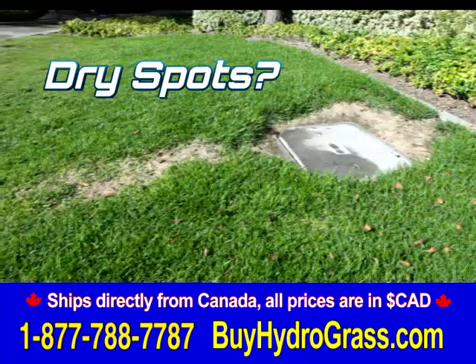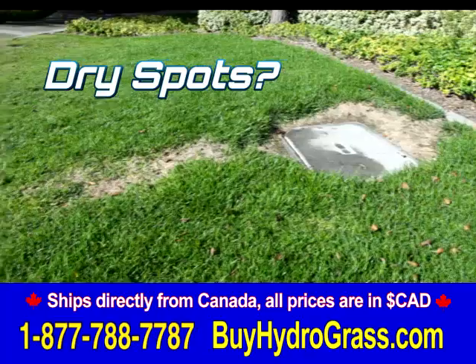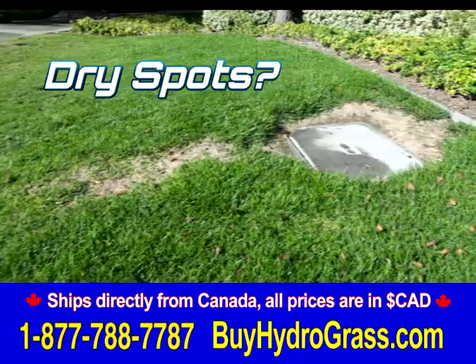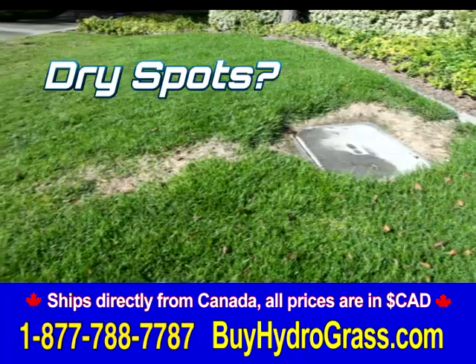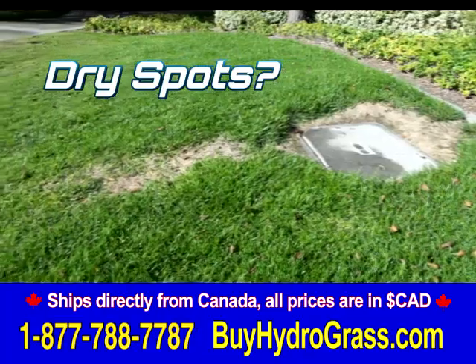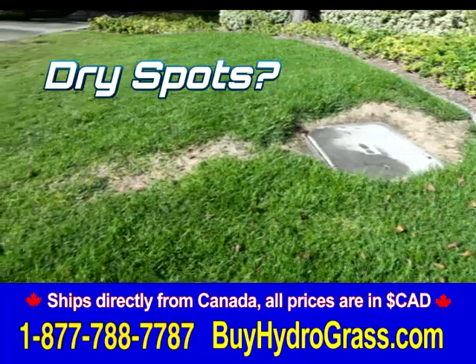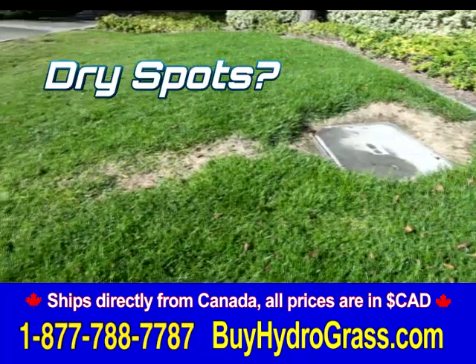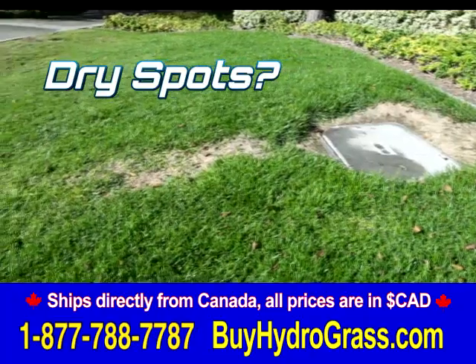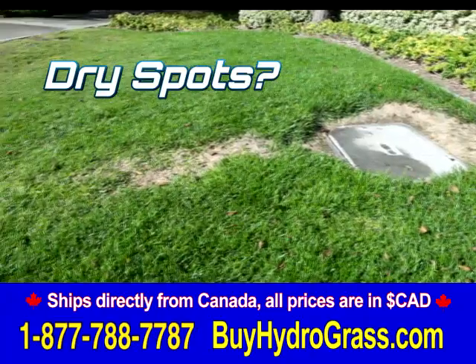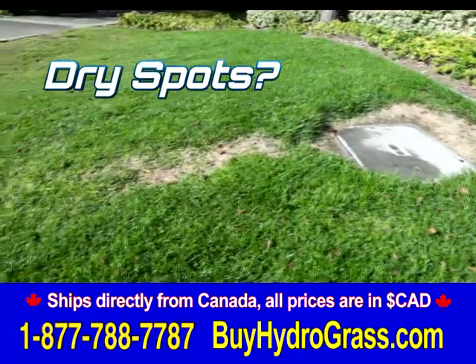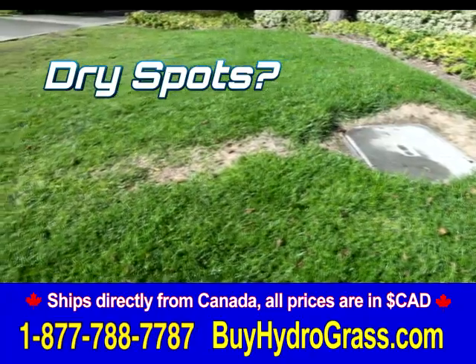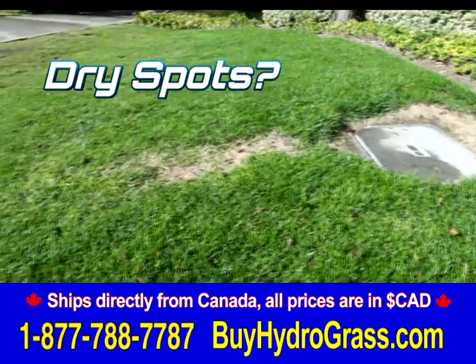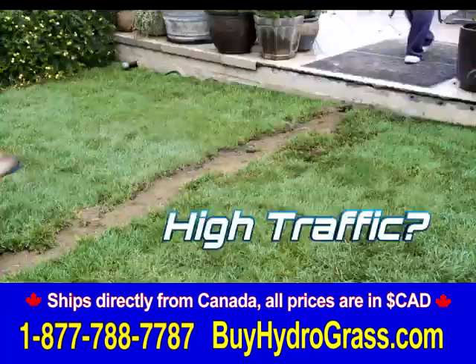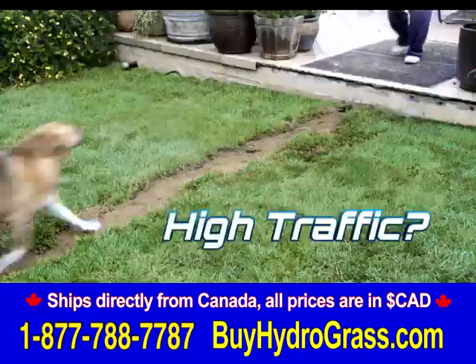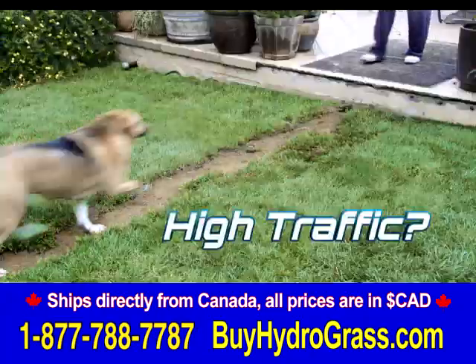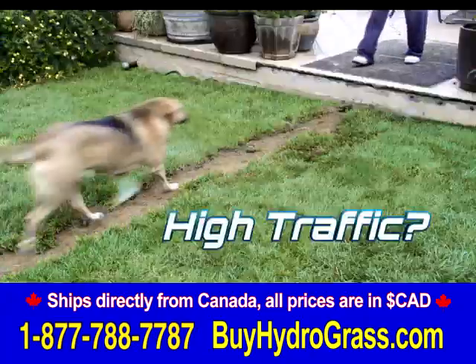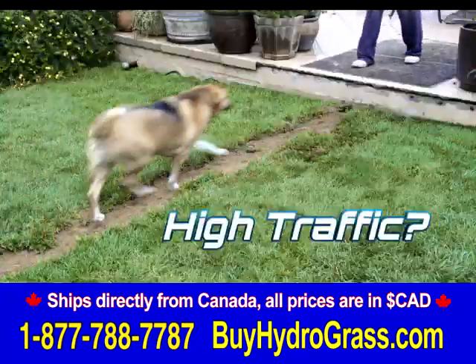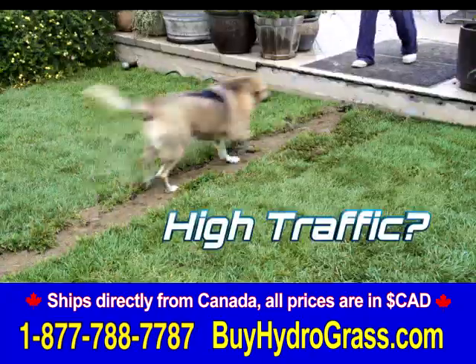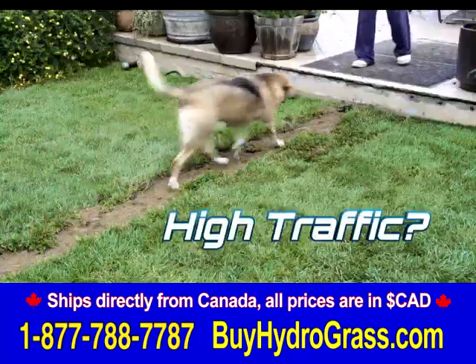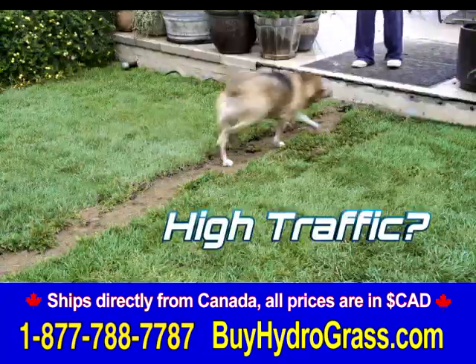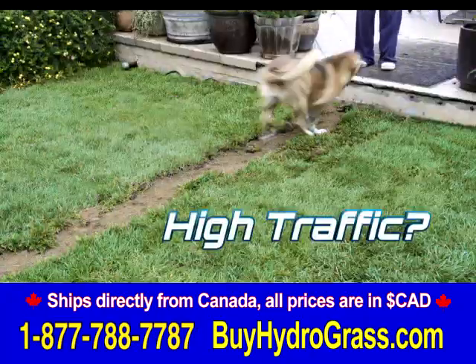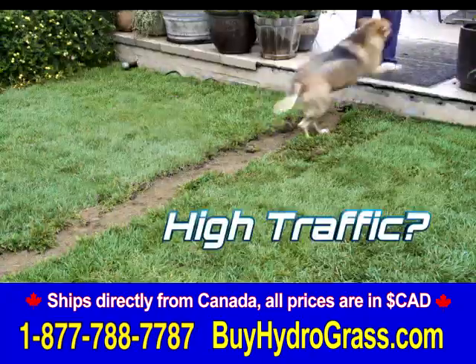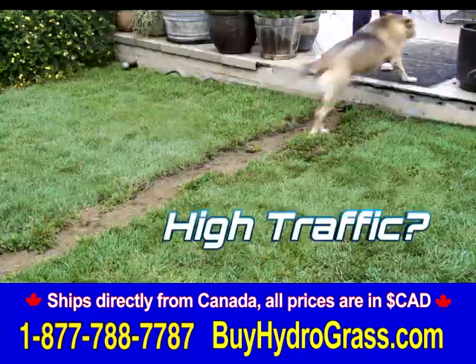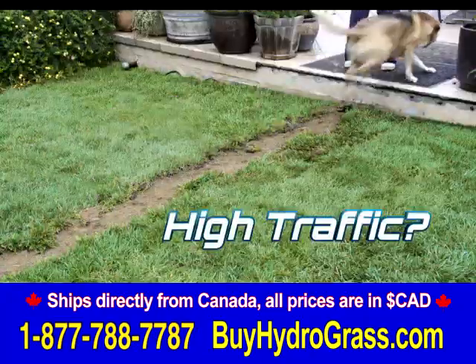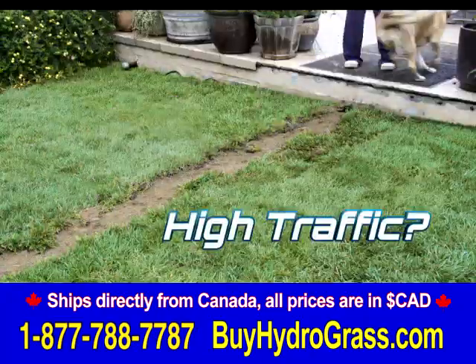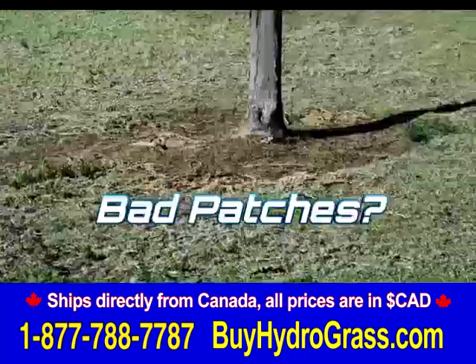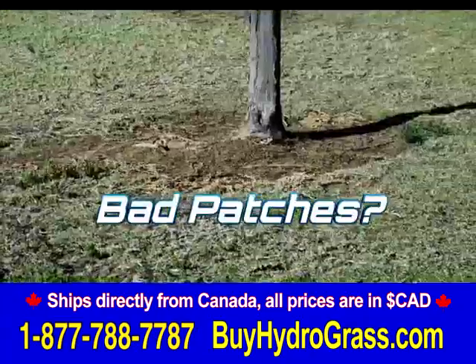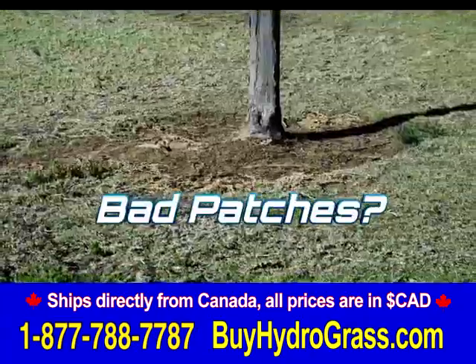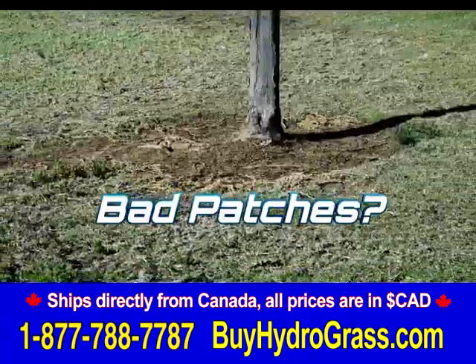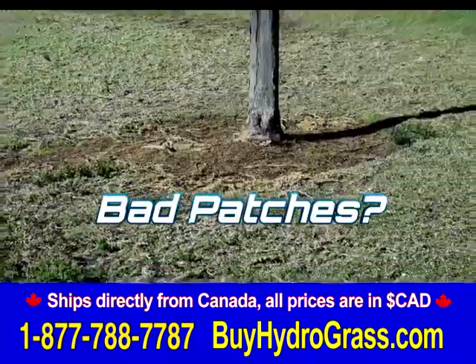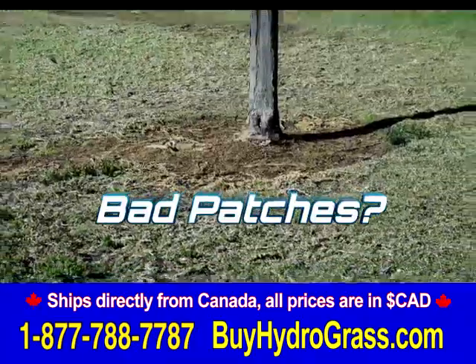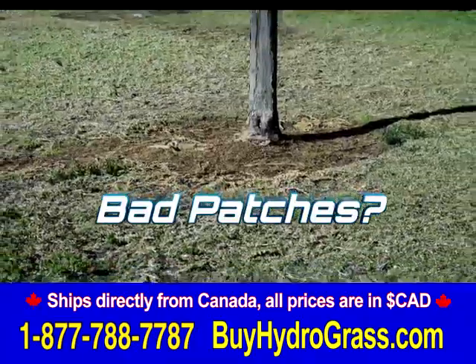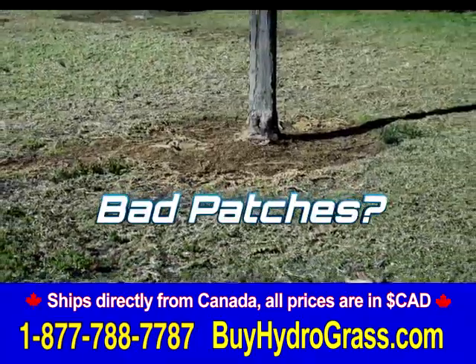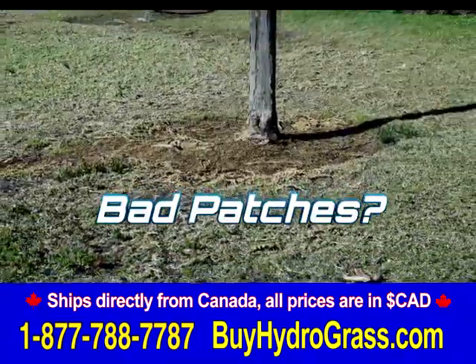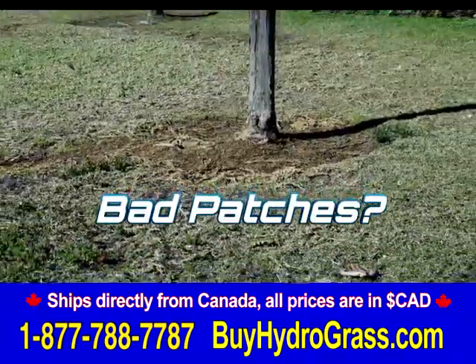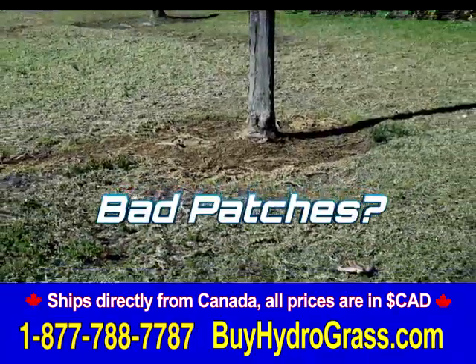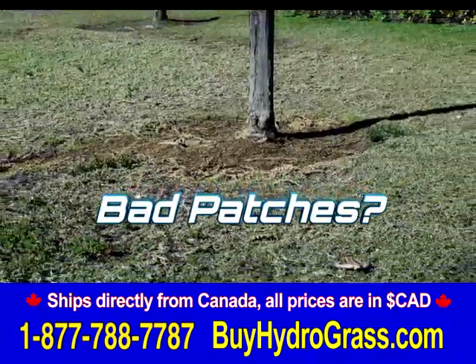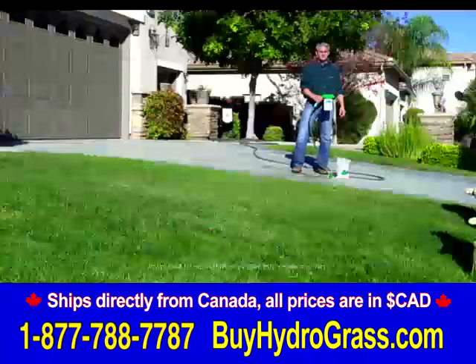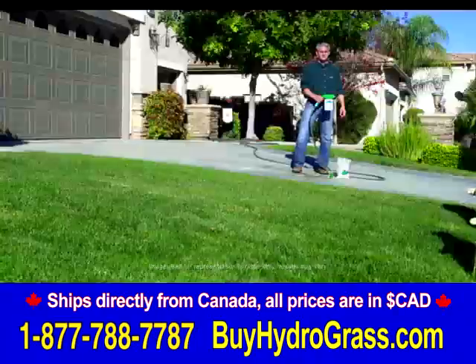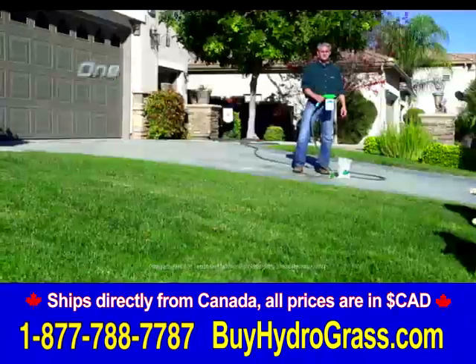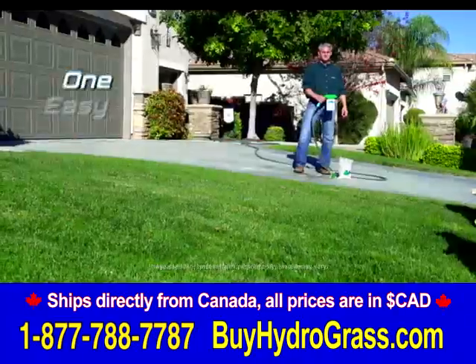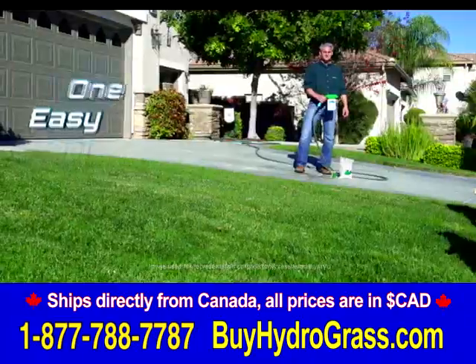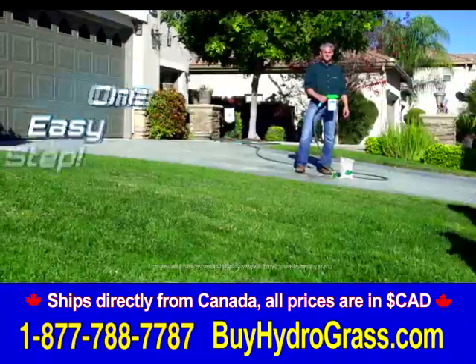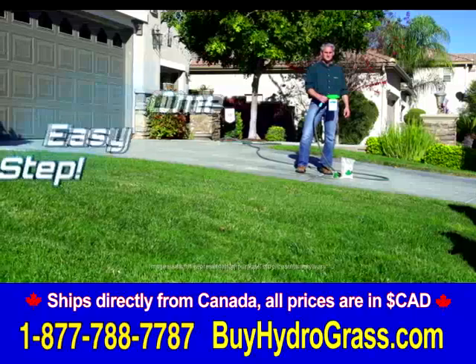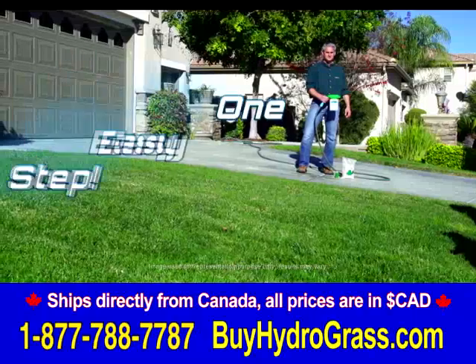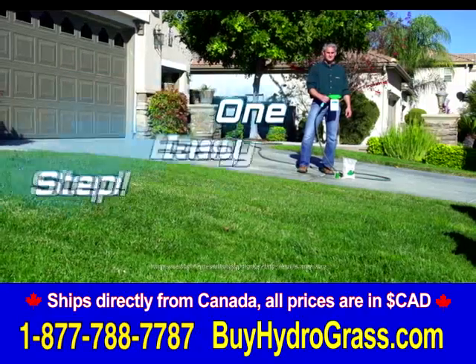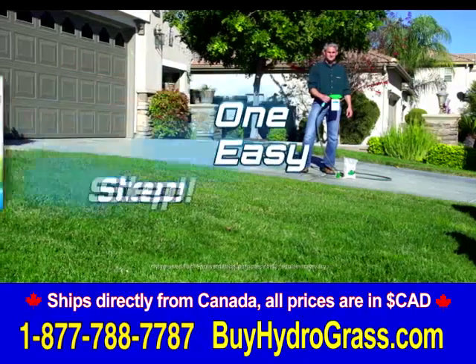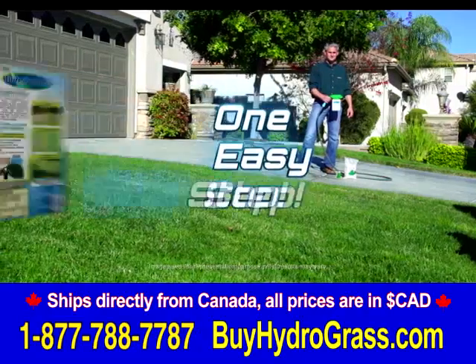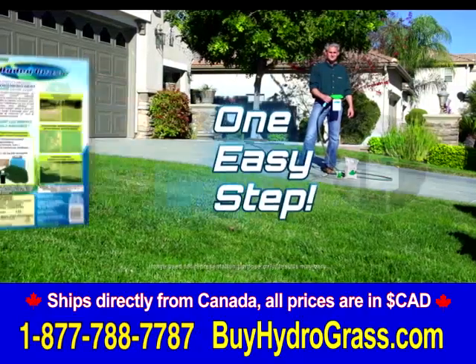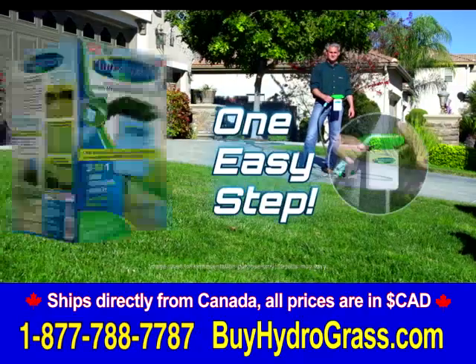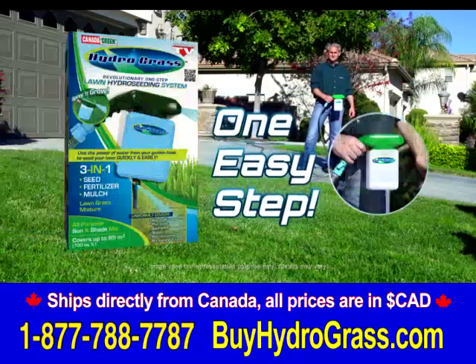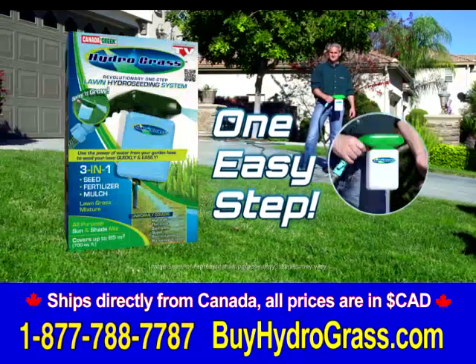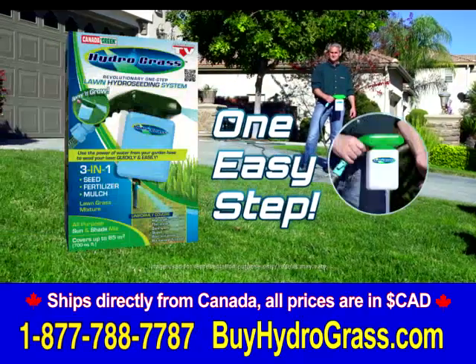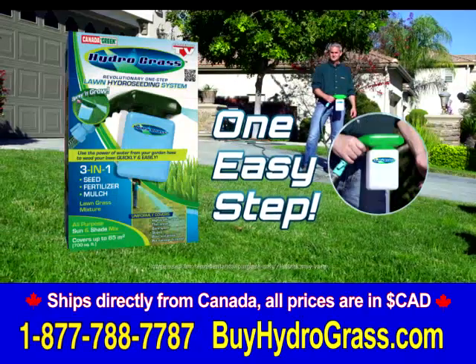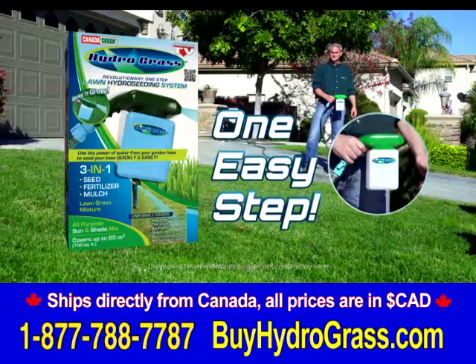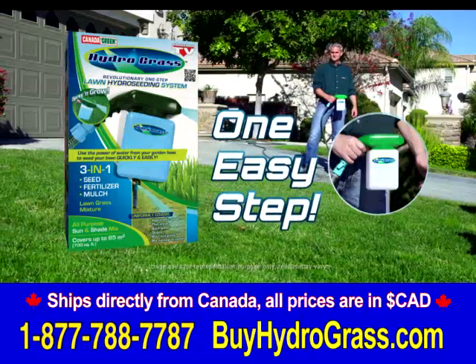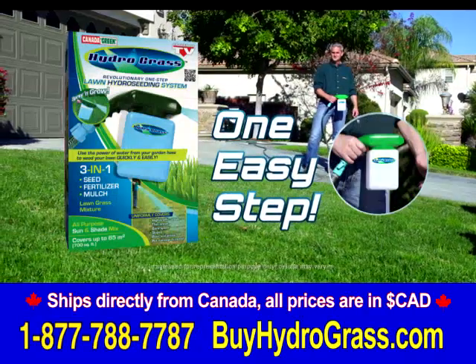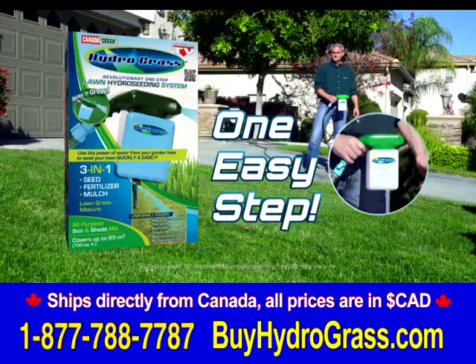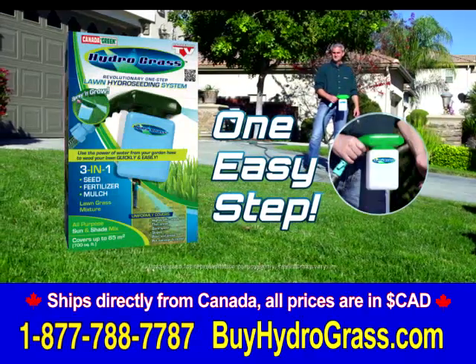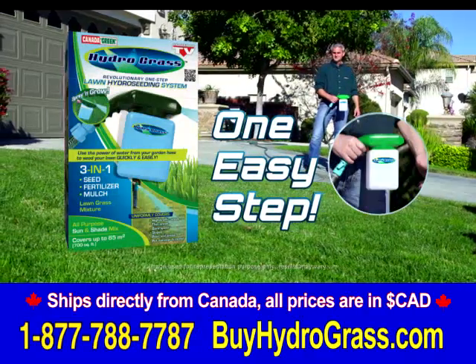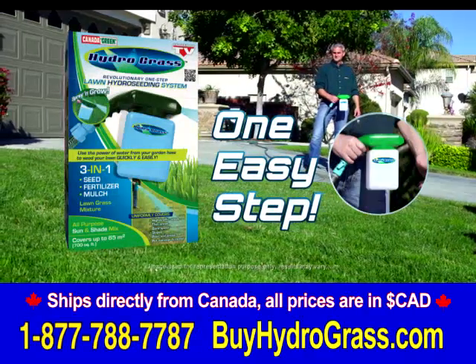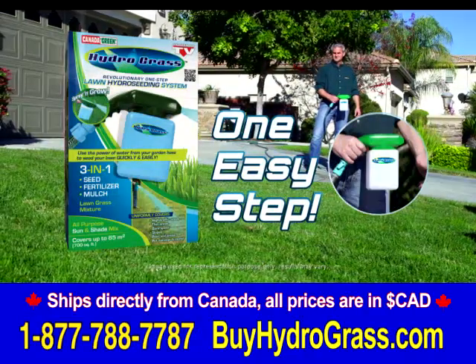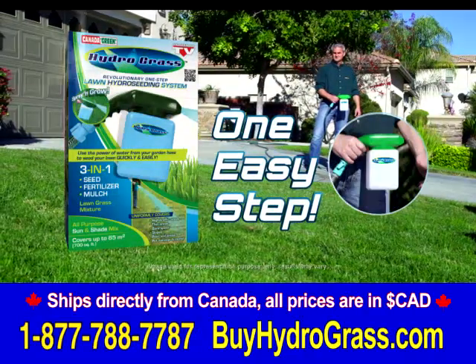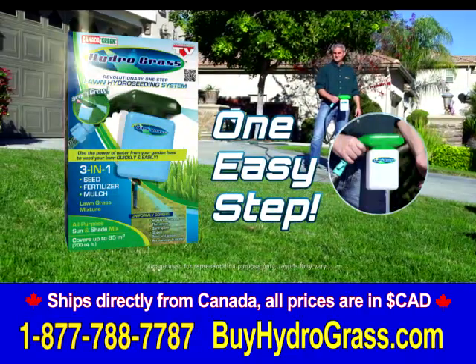Do you have dry spots on your lawn, high traffic area damage, or patches where the grass just won't grow? Get the lawn you want in just one easy step with this fast and practical system.